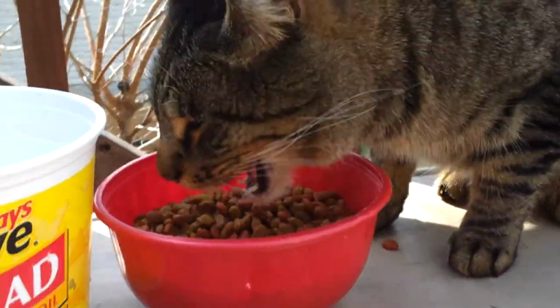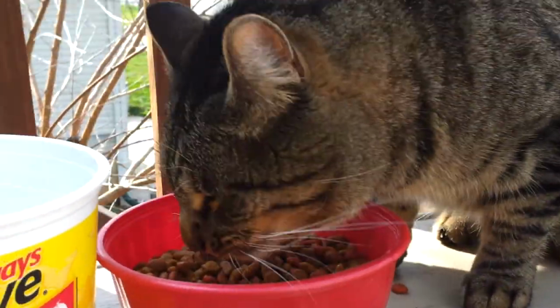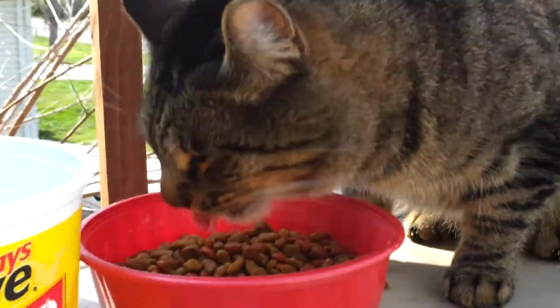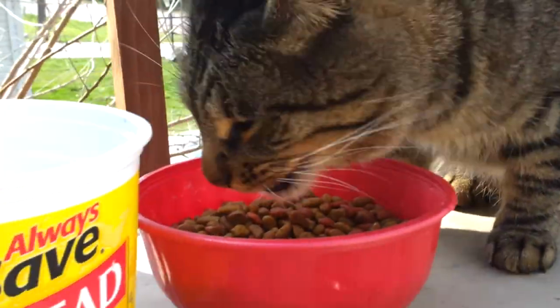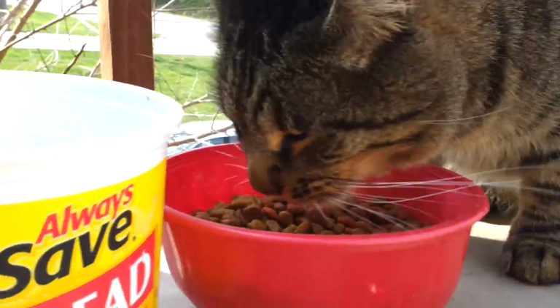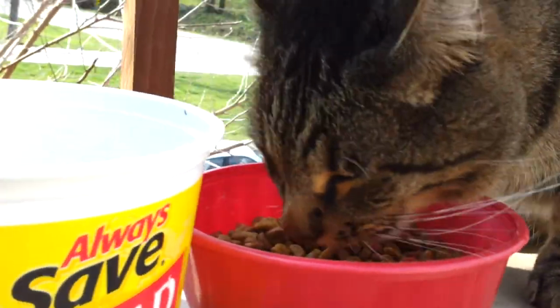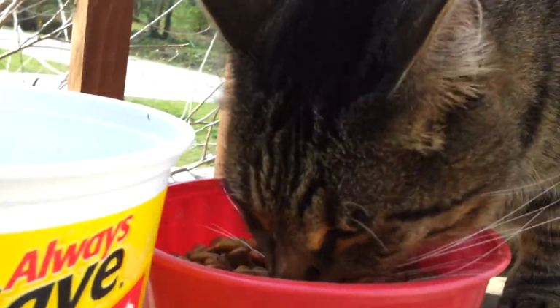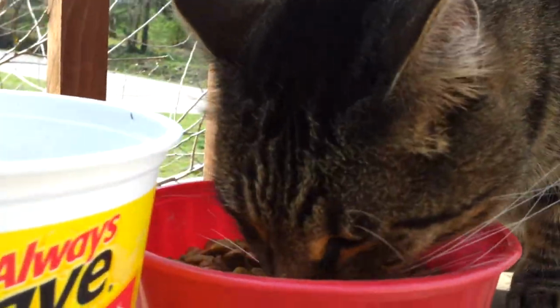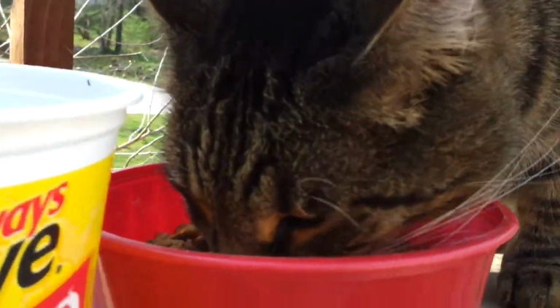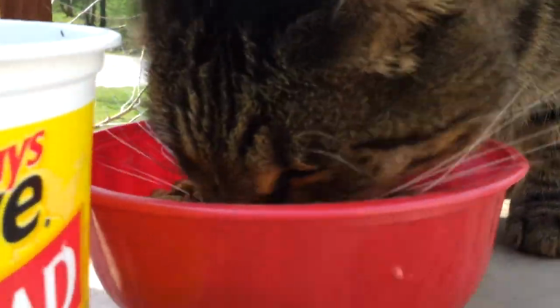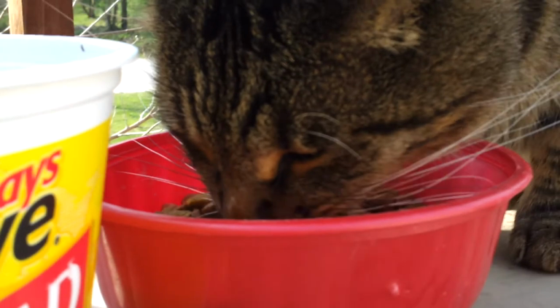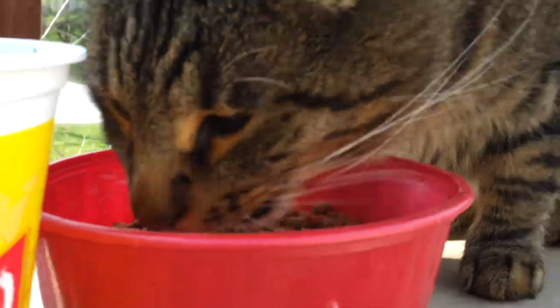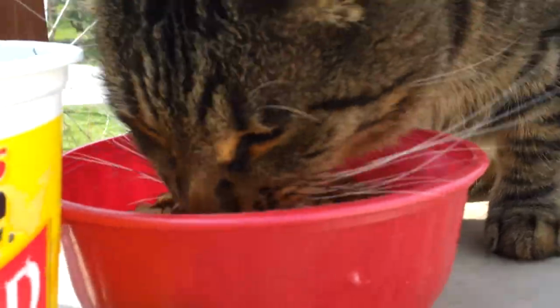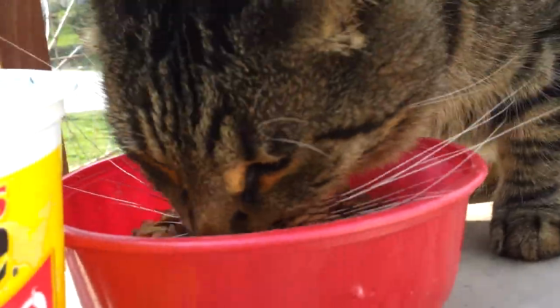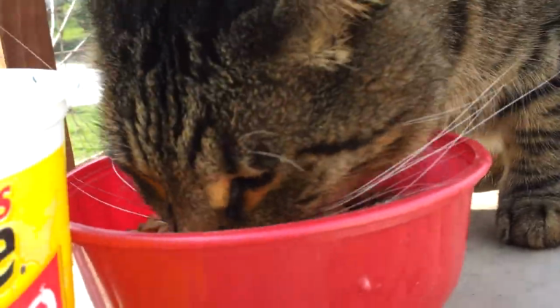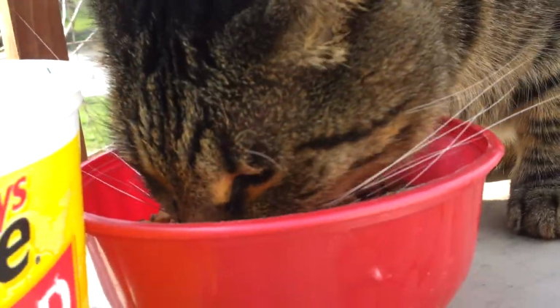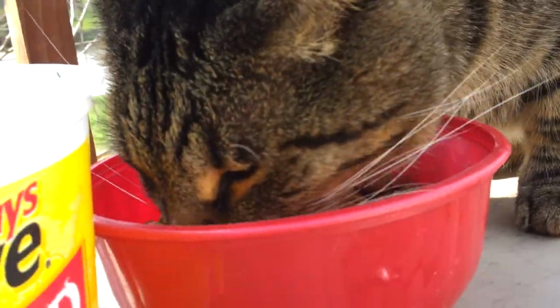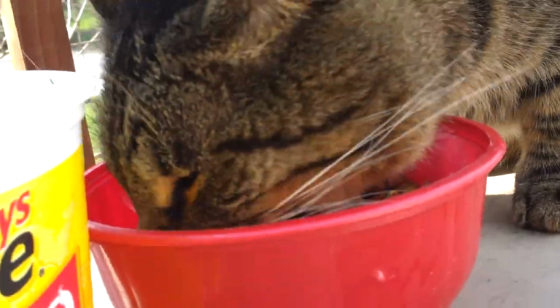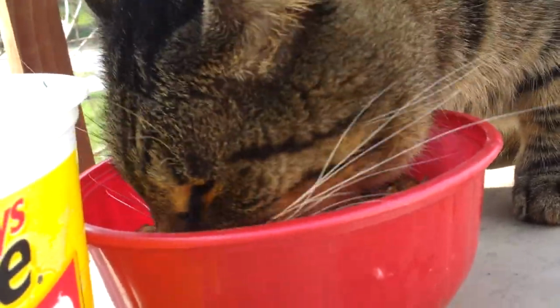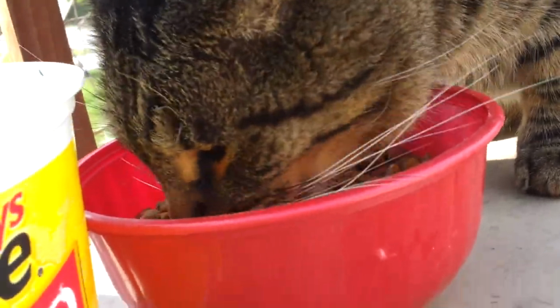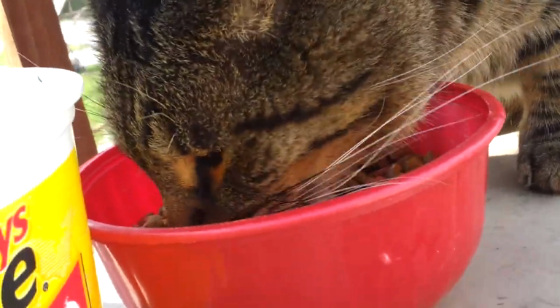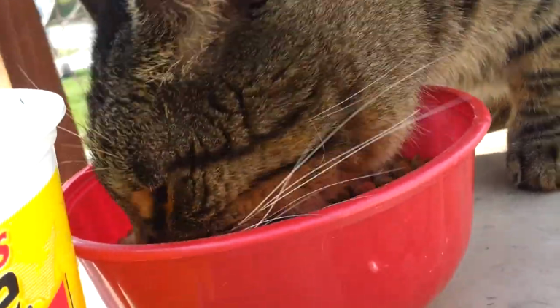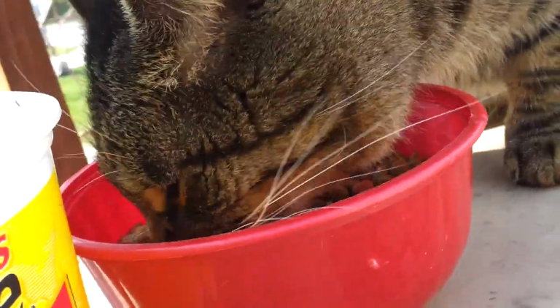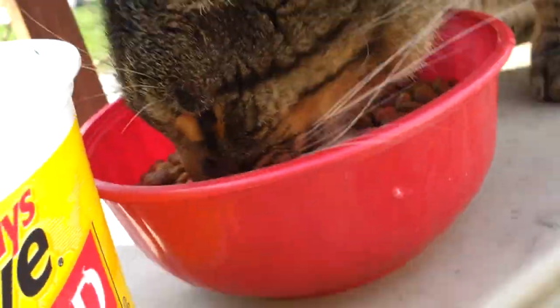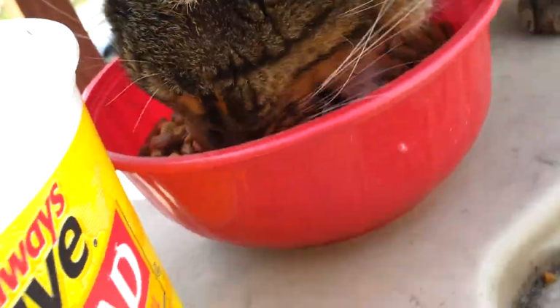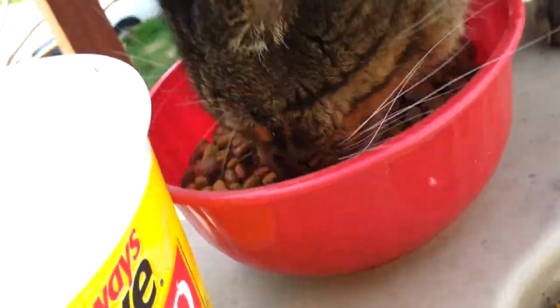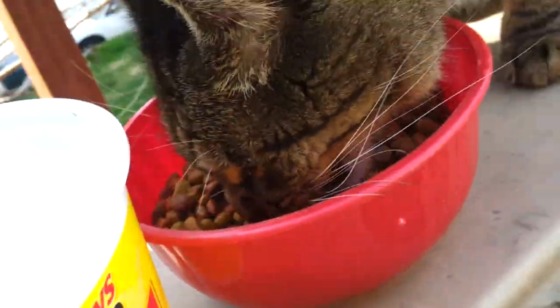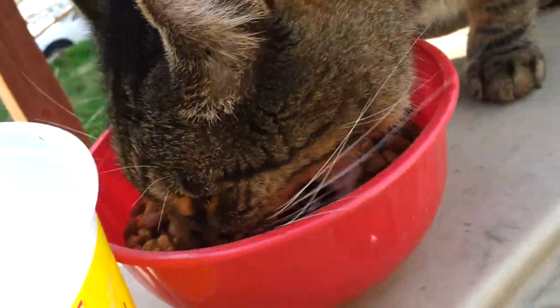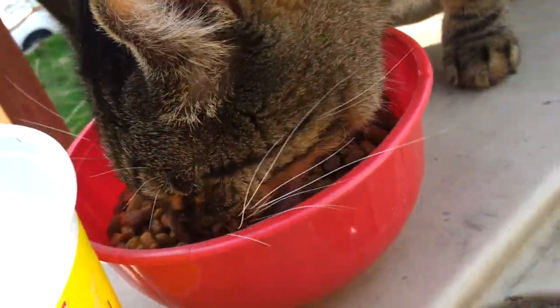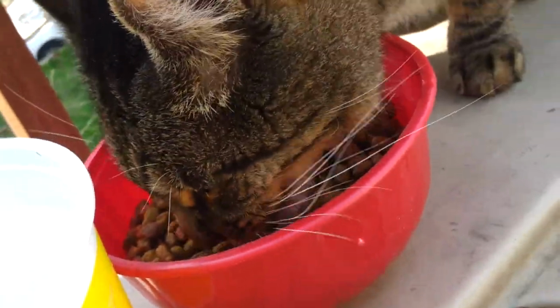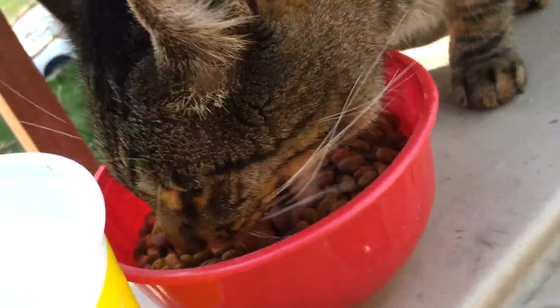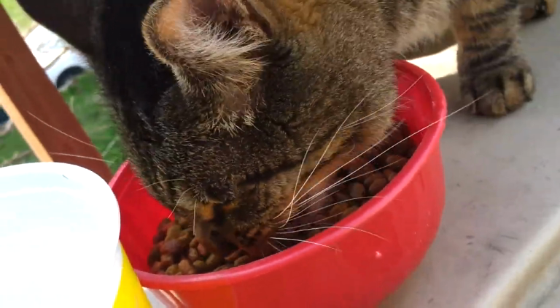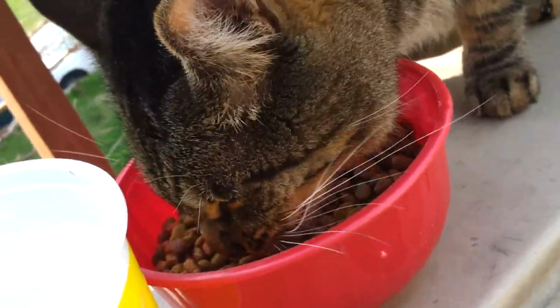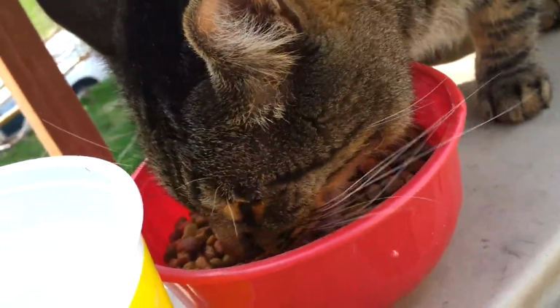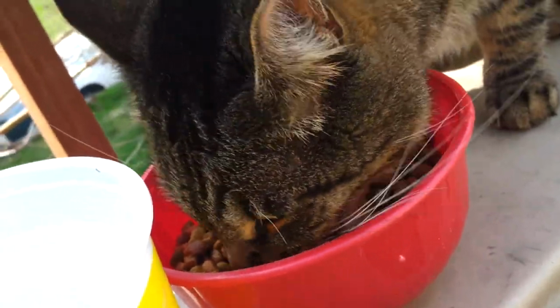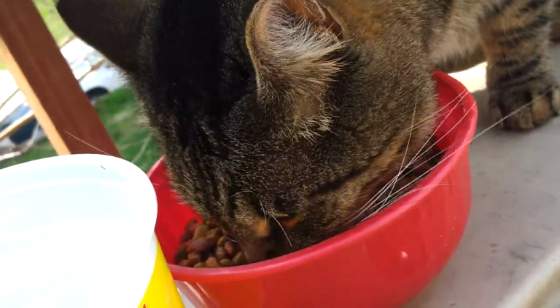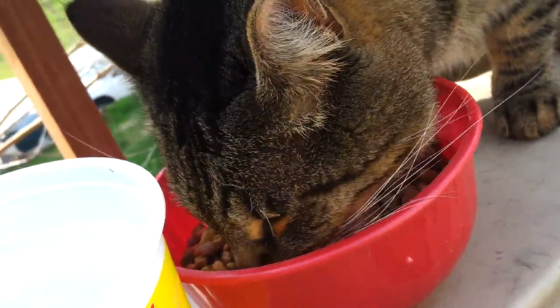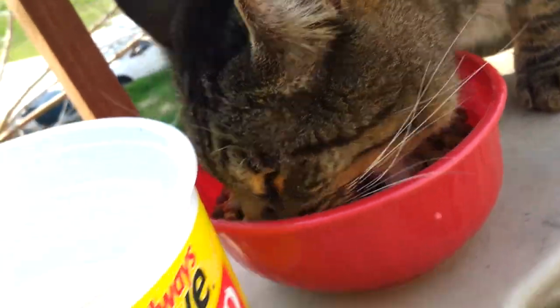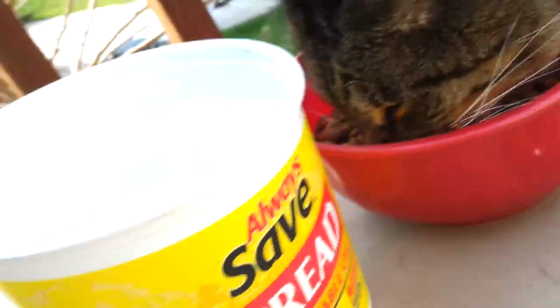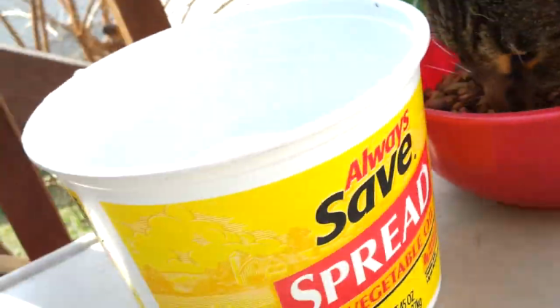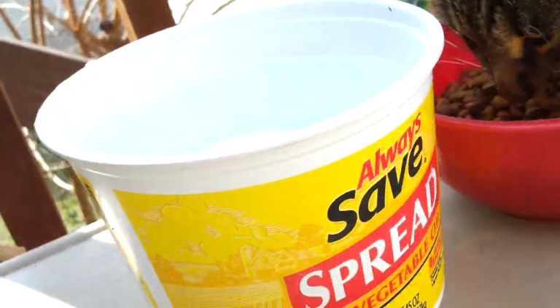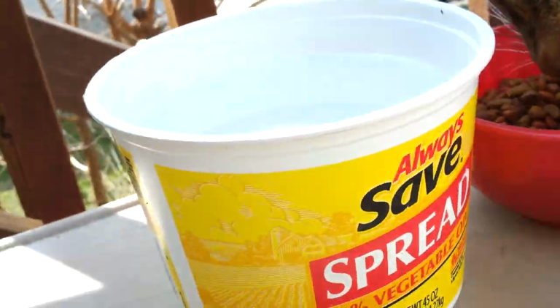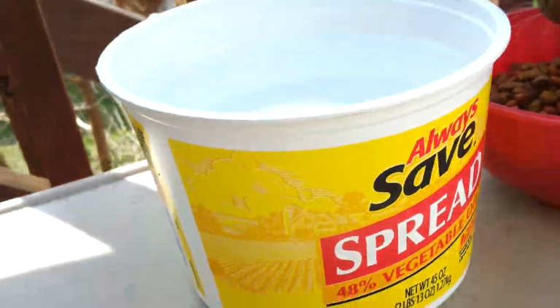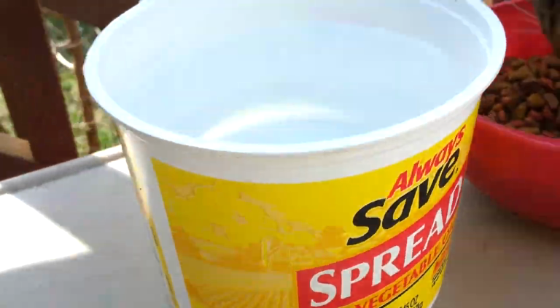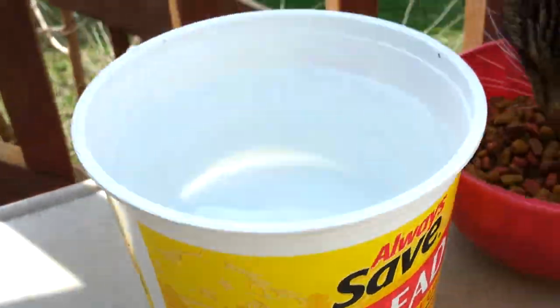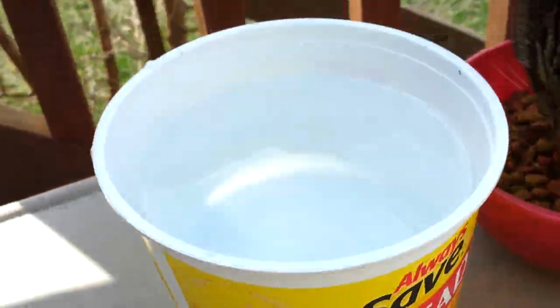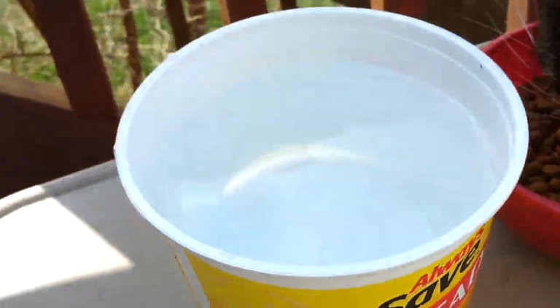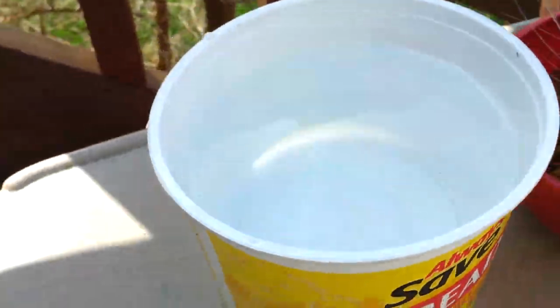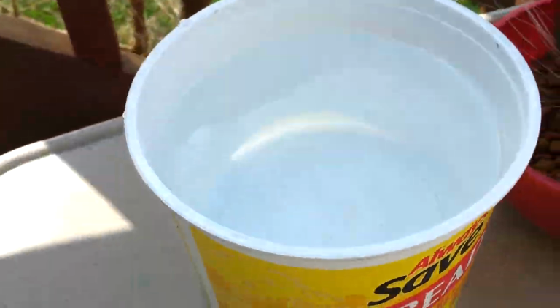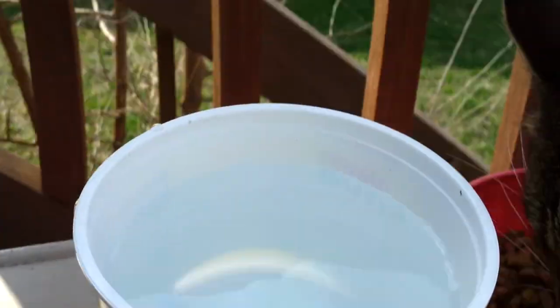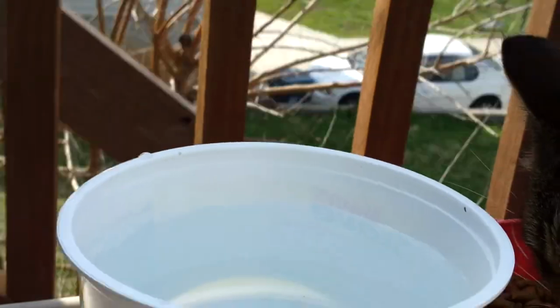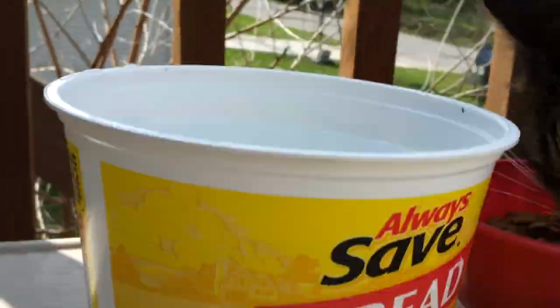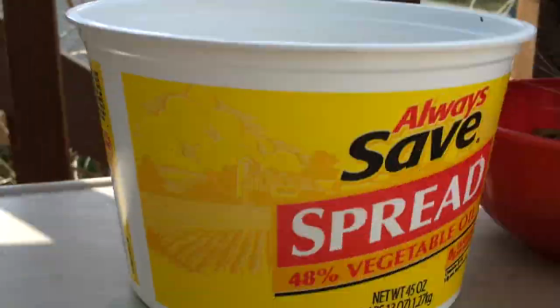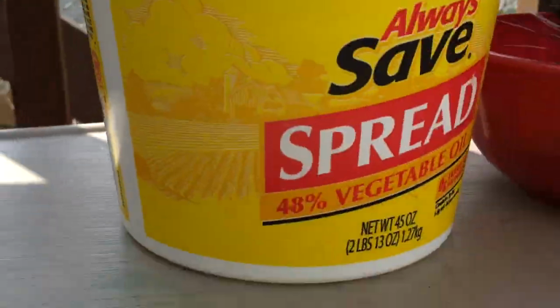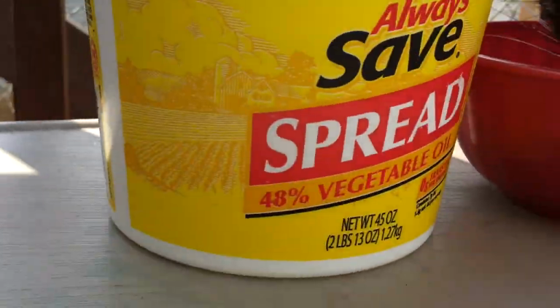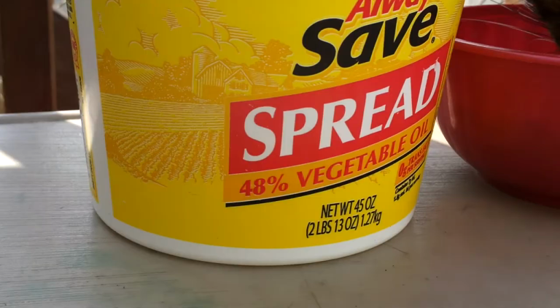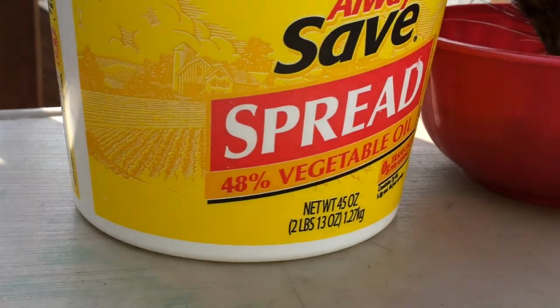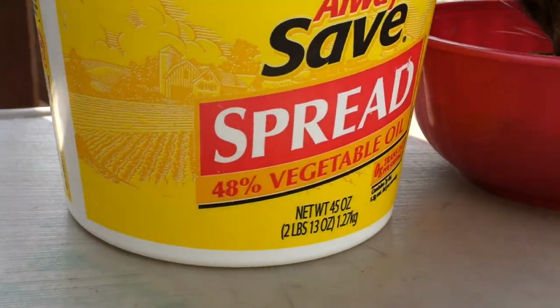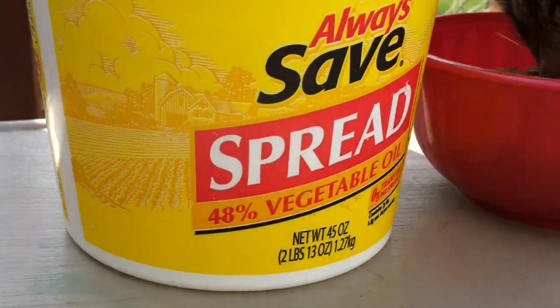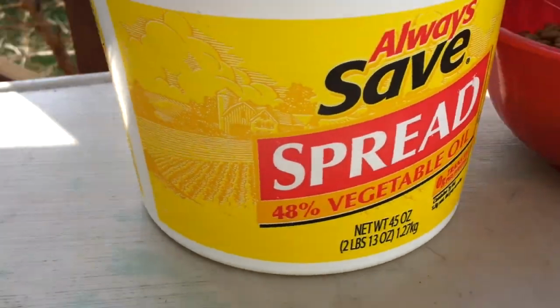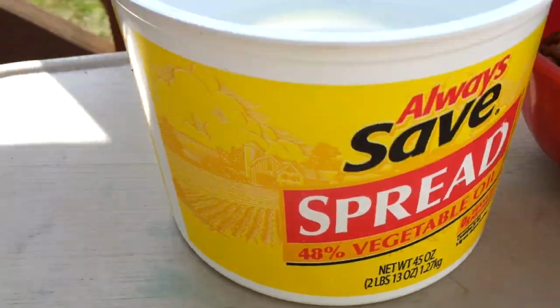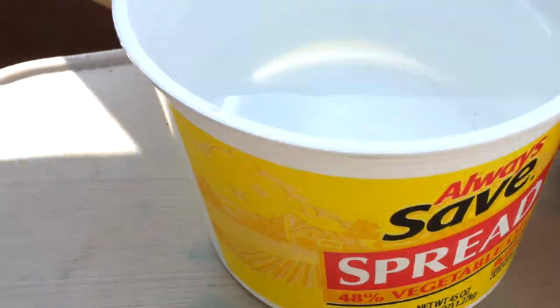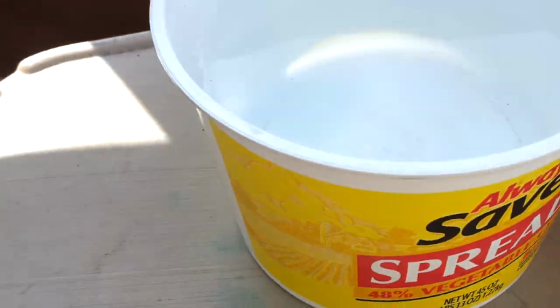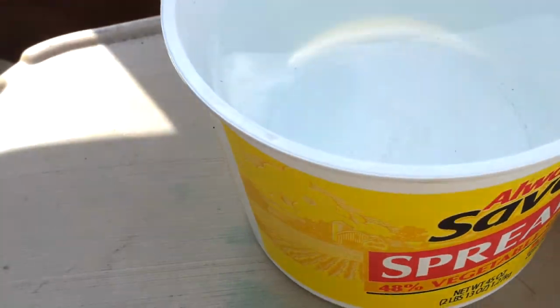Here he is, he's having some dinner on his water. It's not butter, it's water.